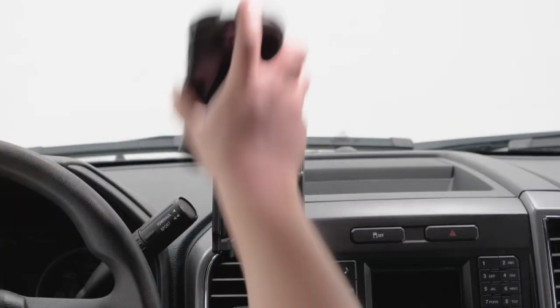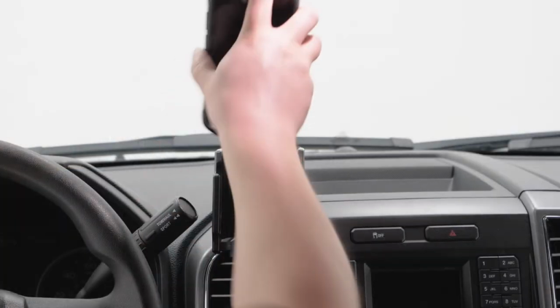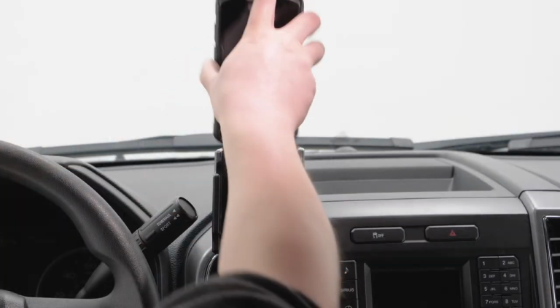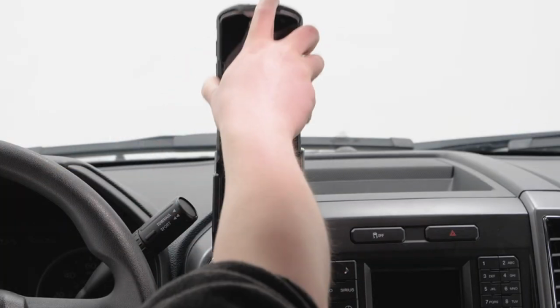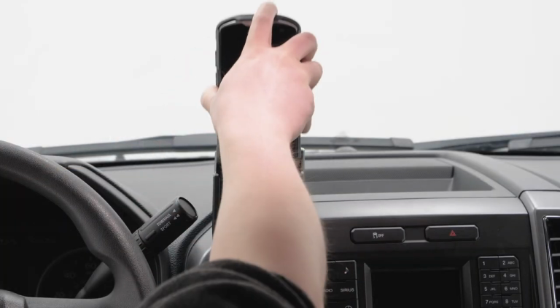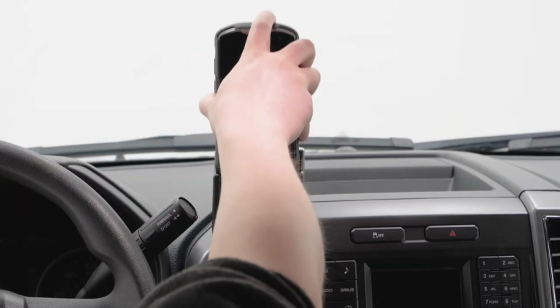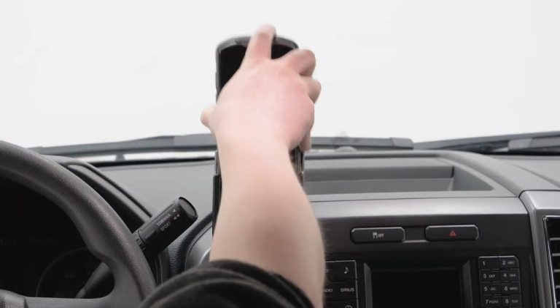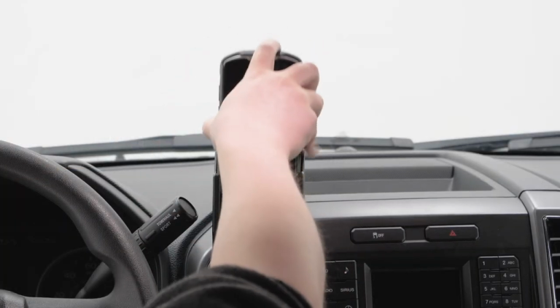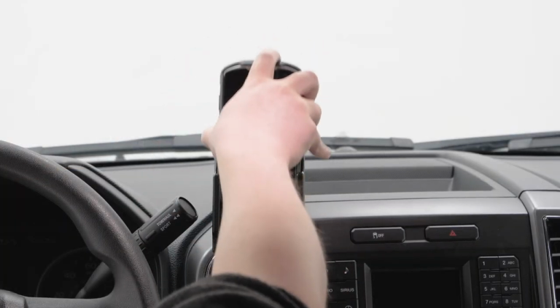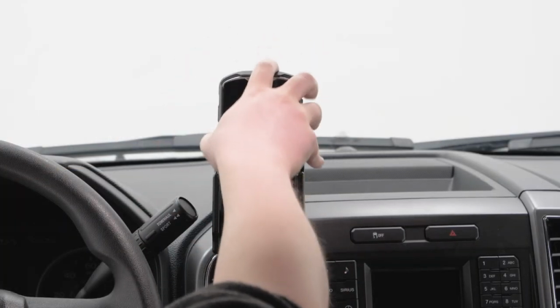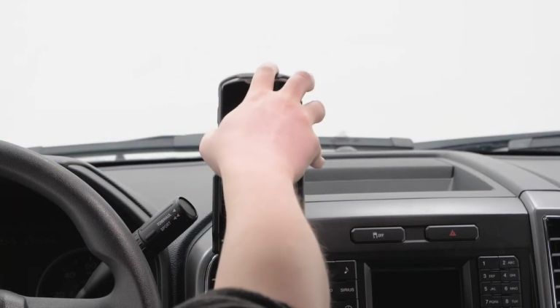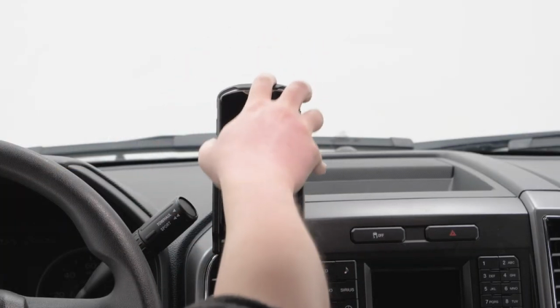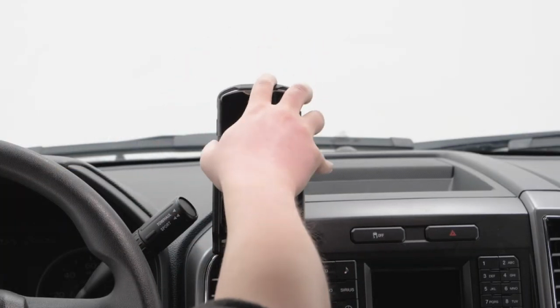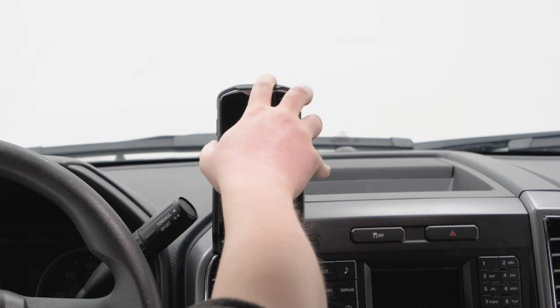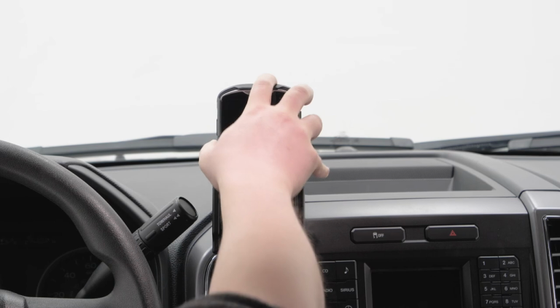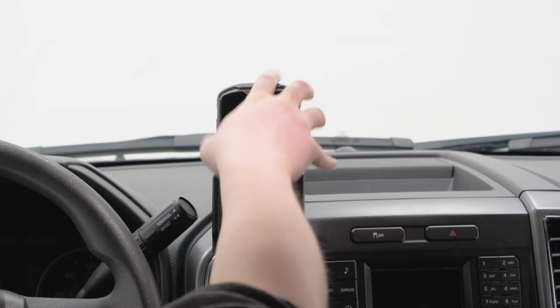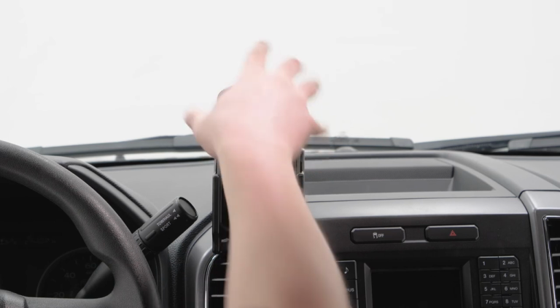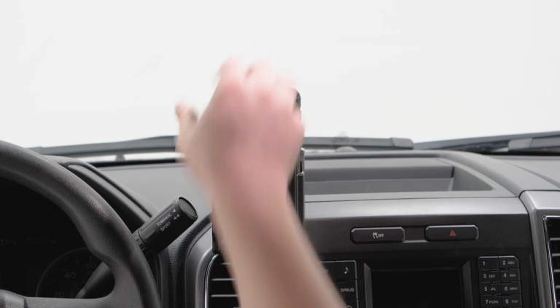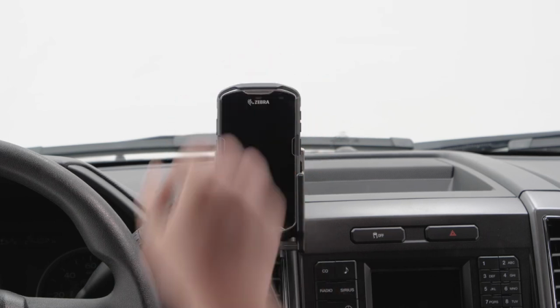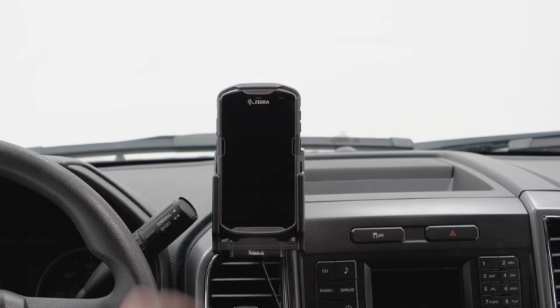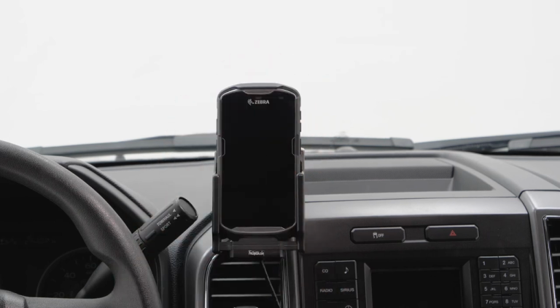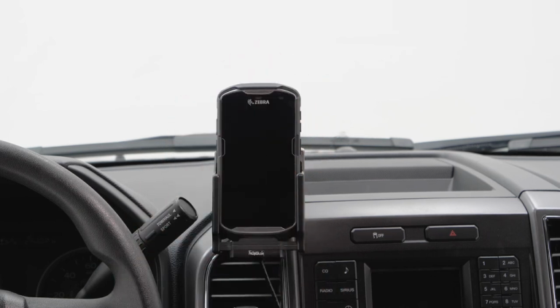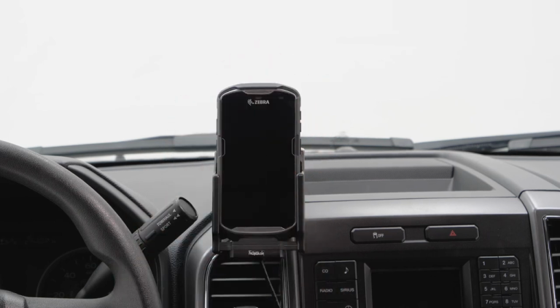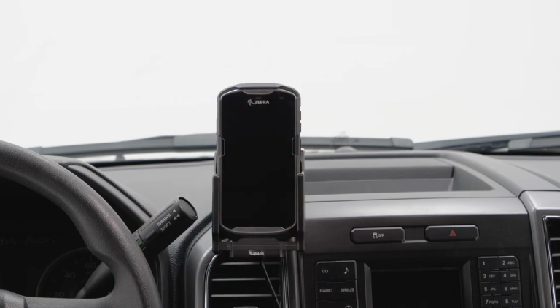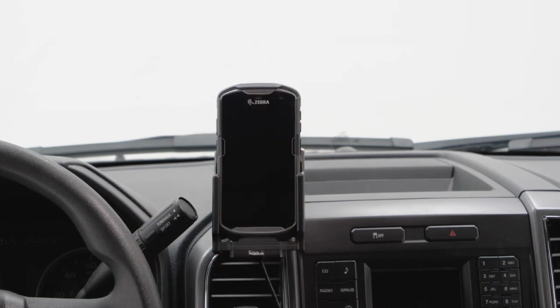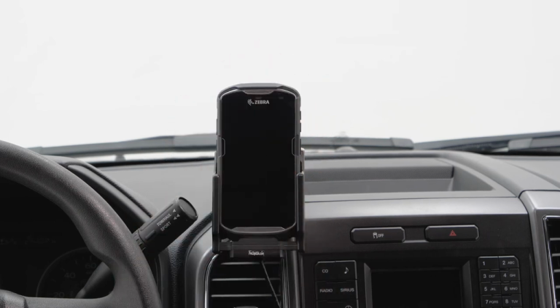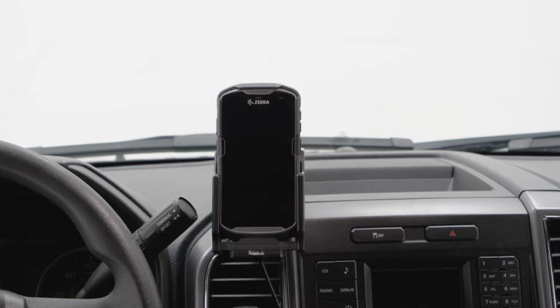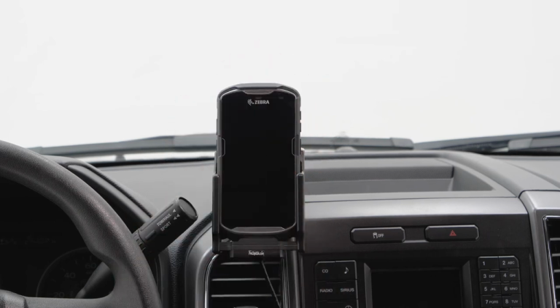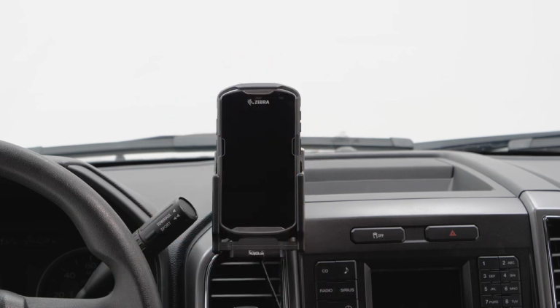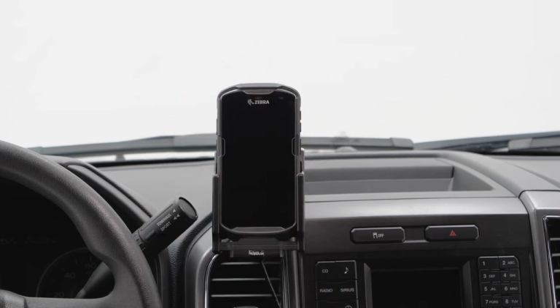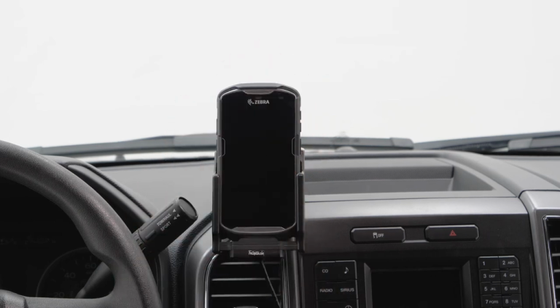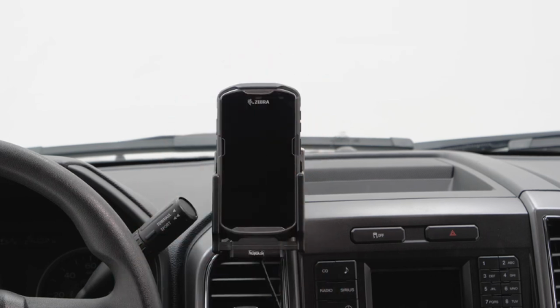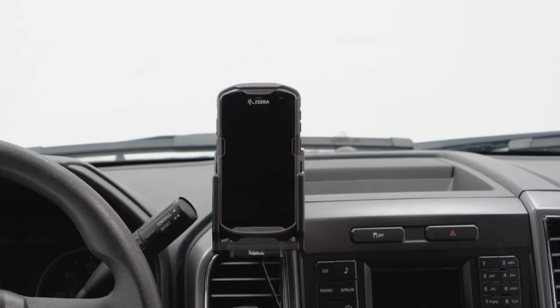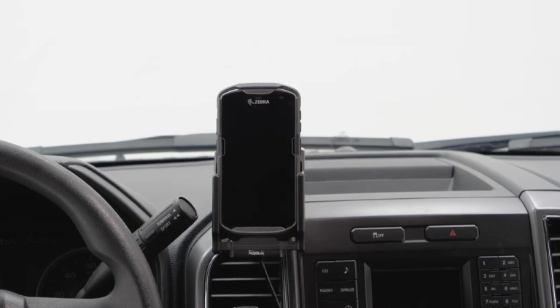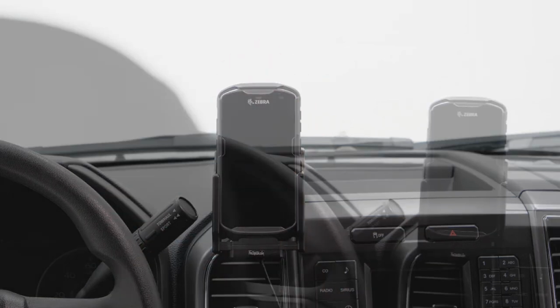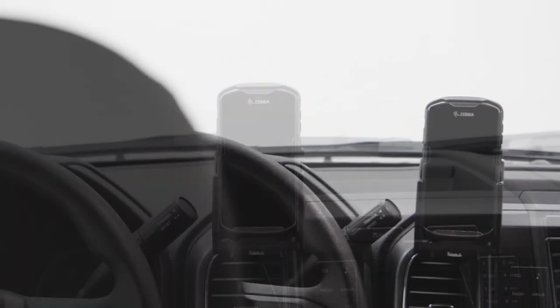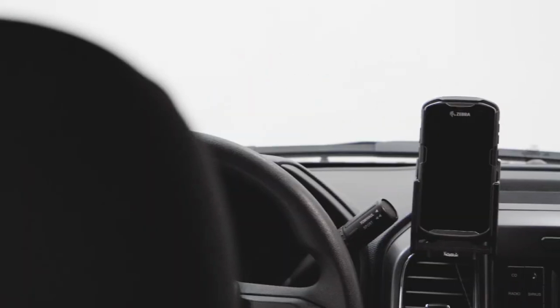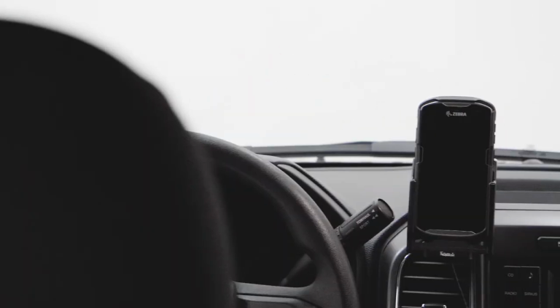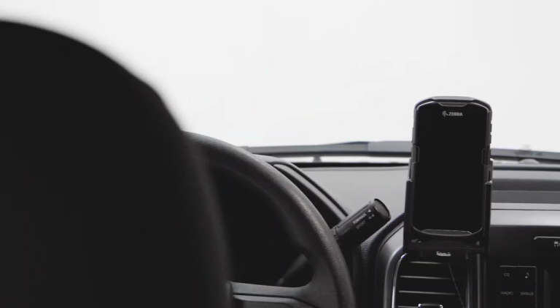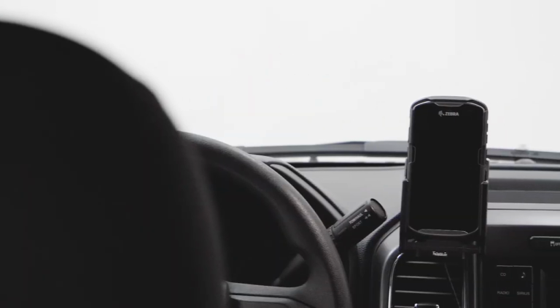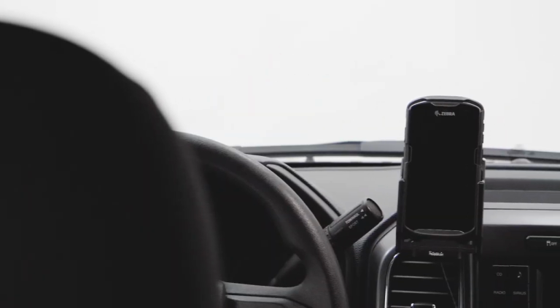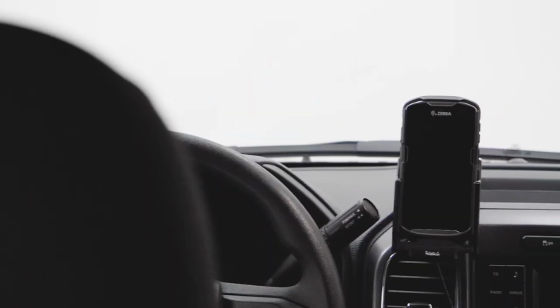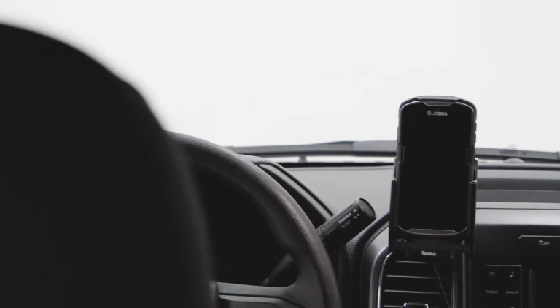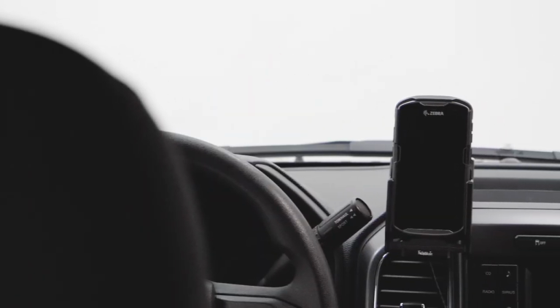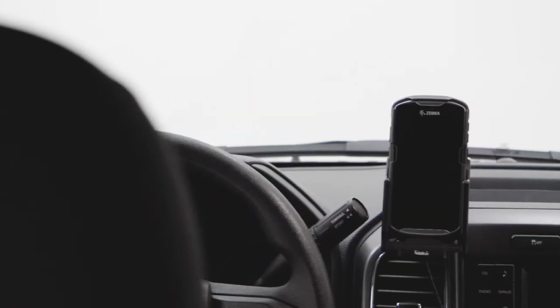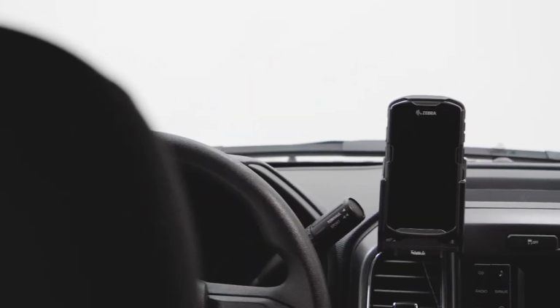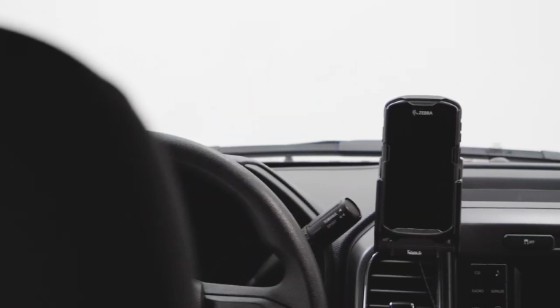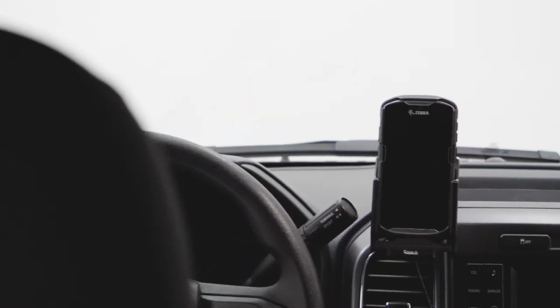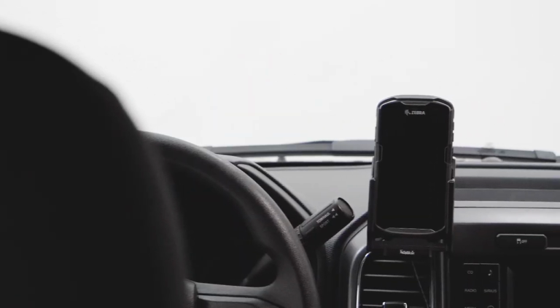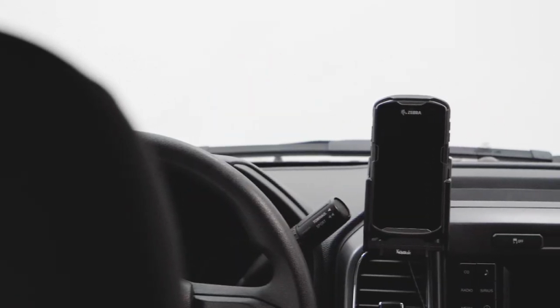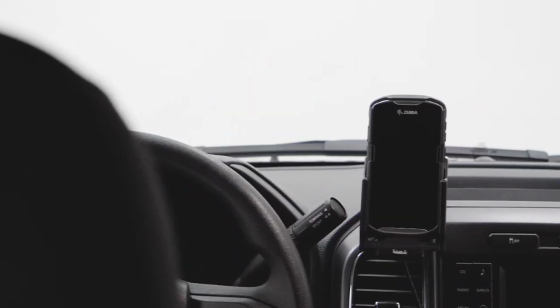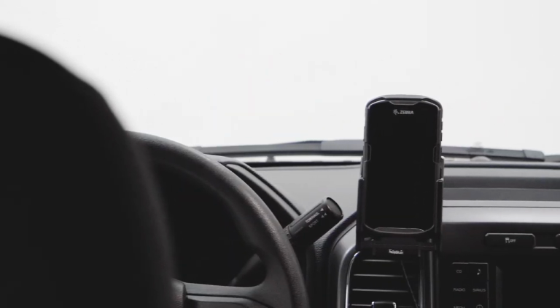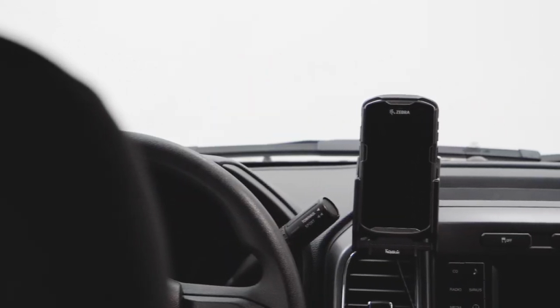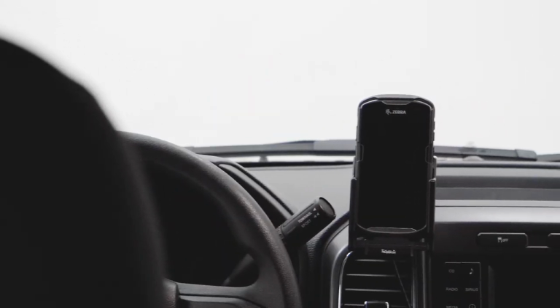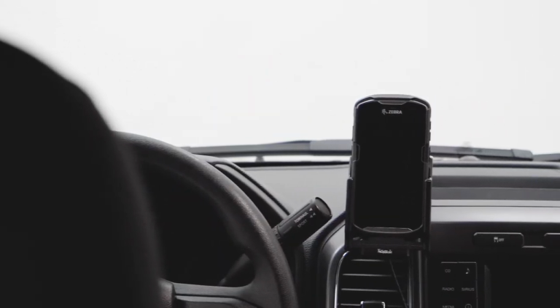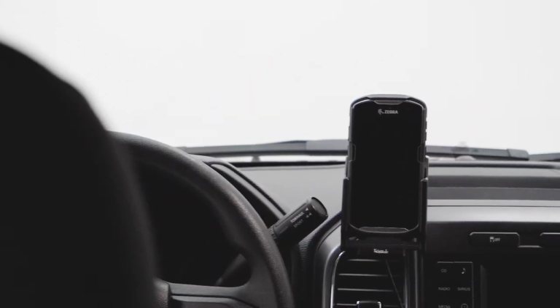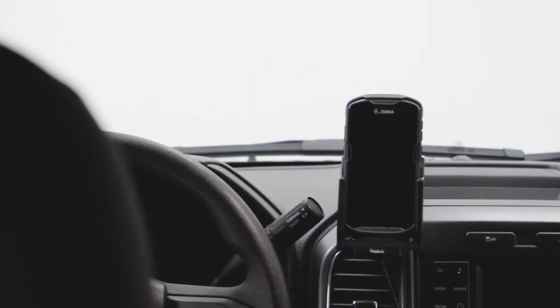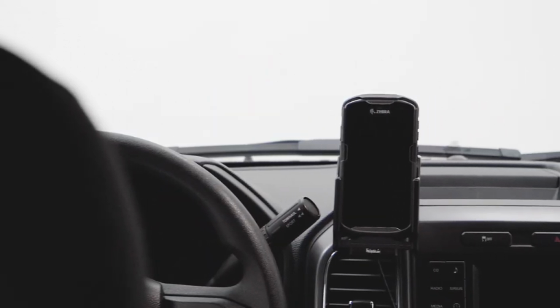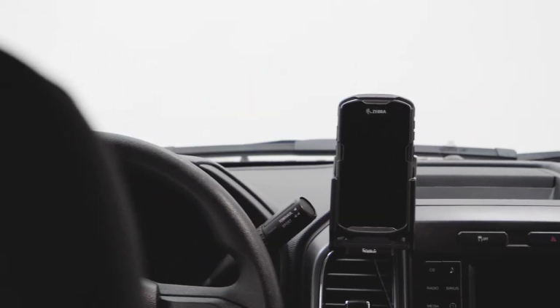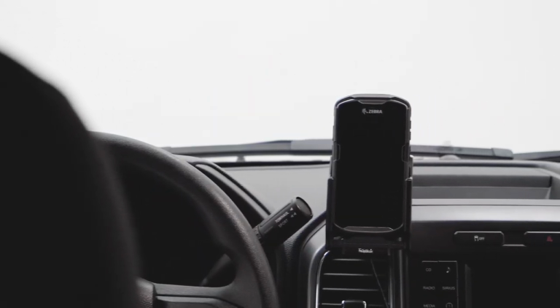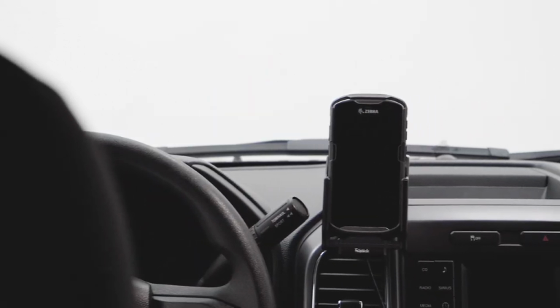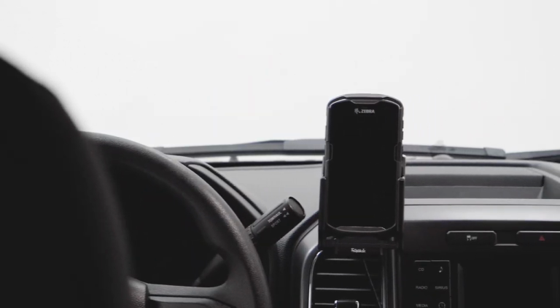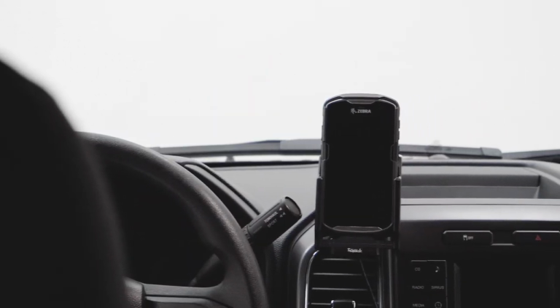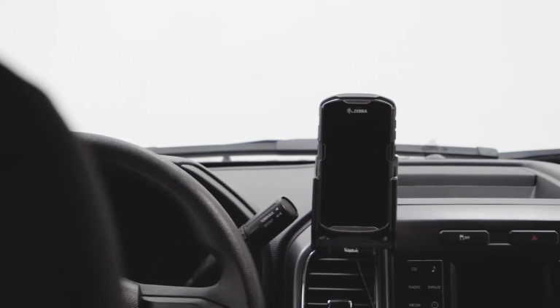Now our device with mount is in place. We hope this video has helped. Have a great day.